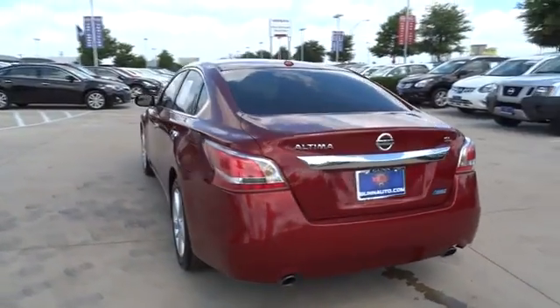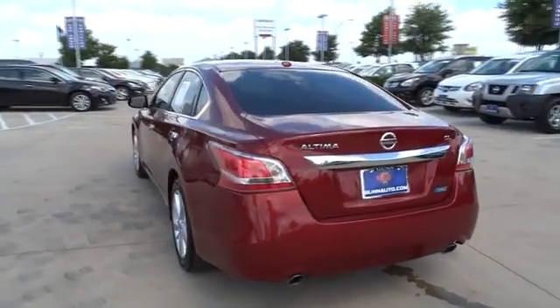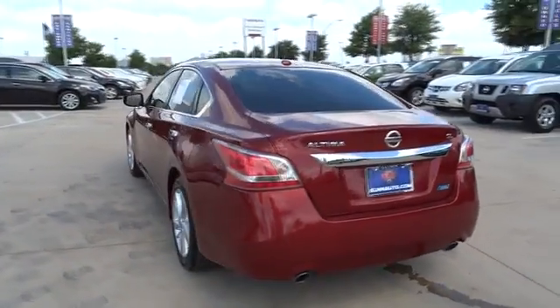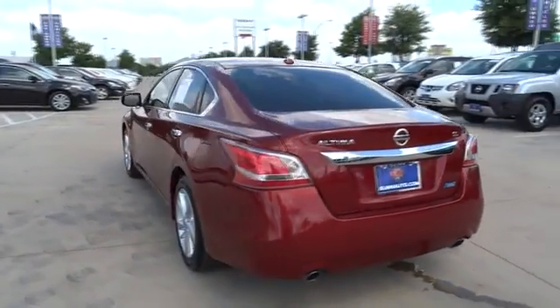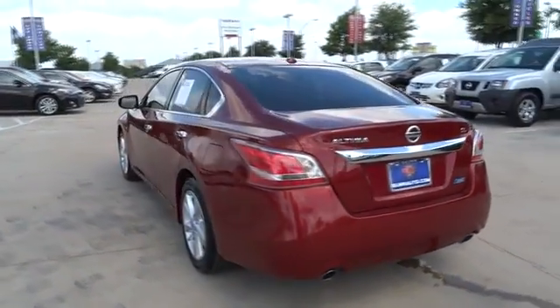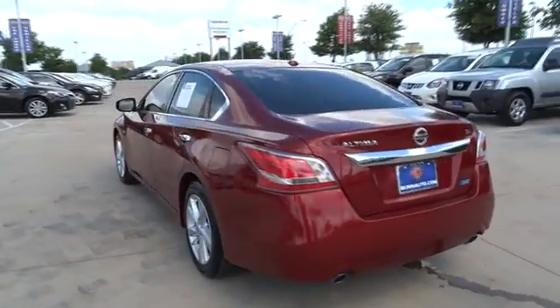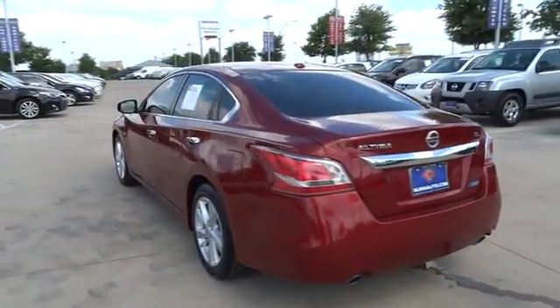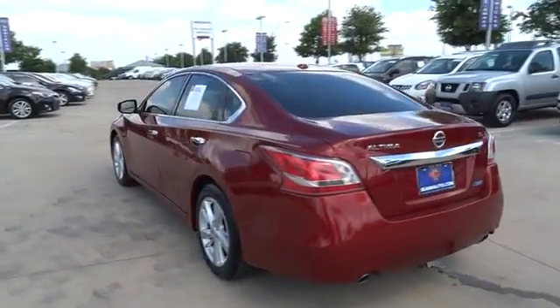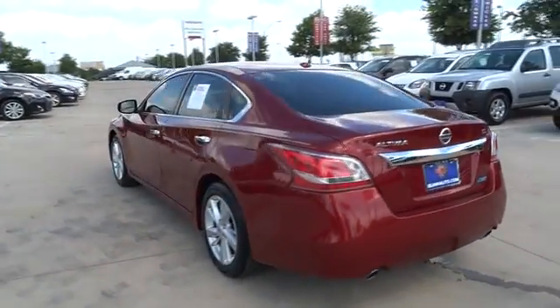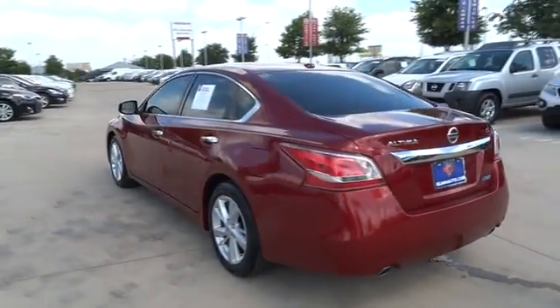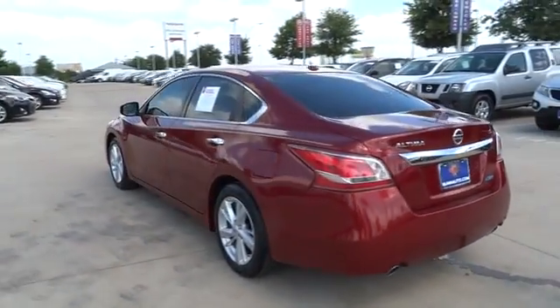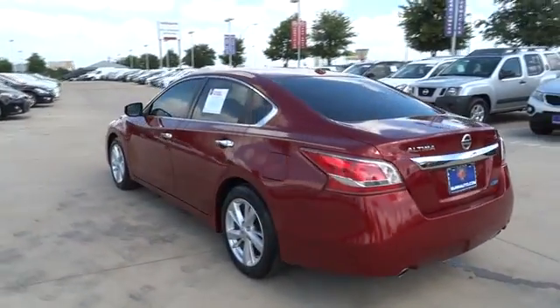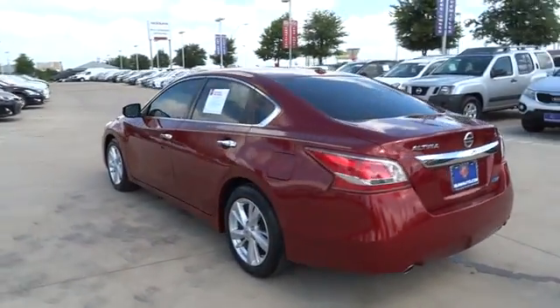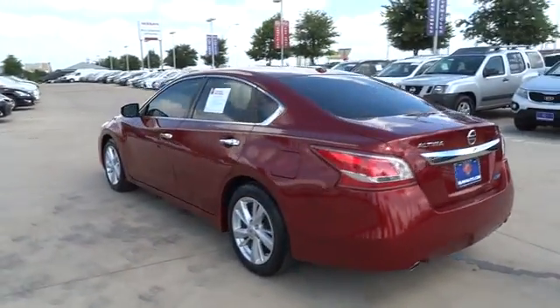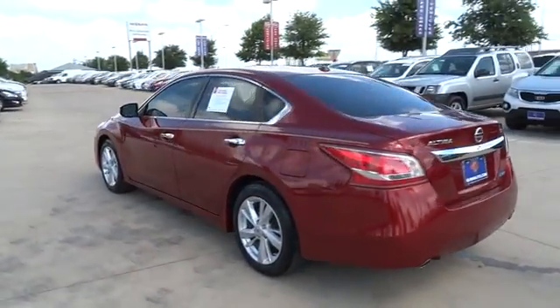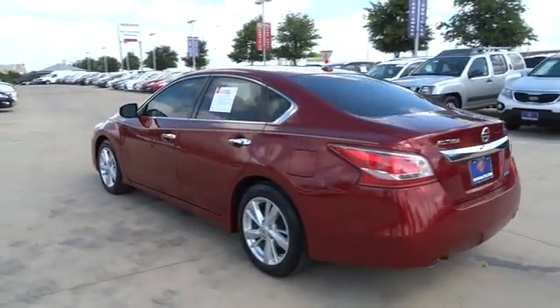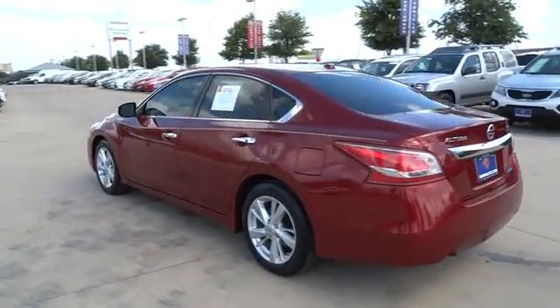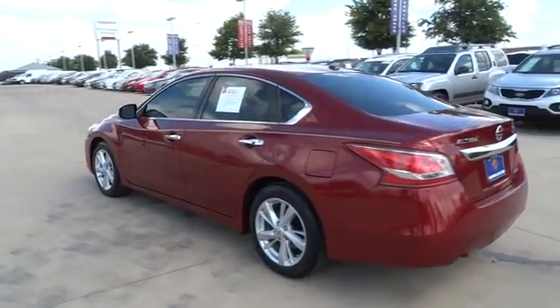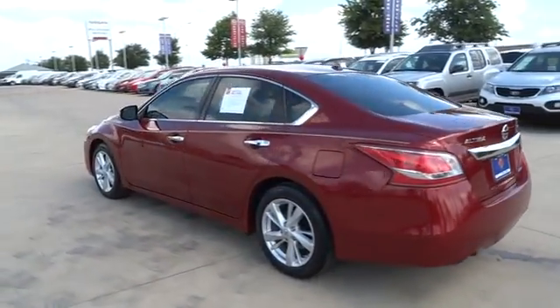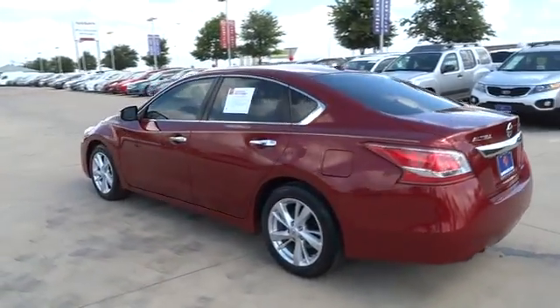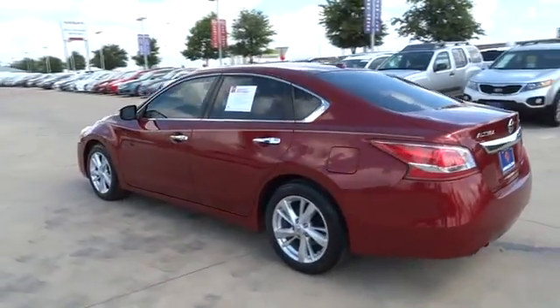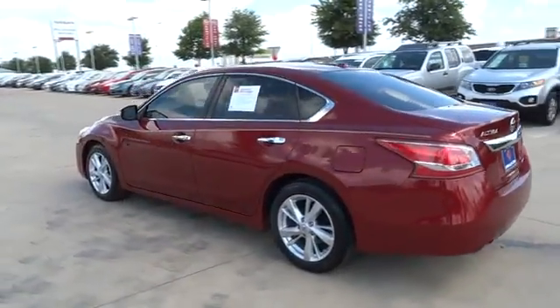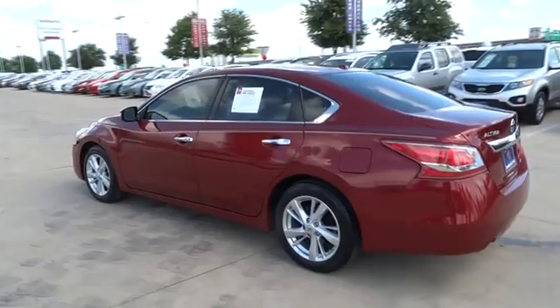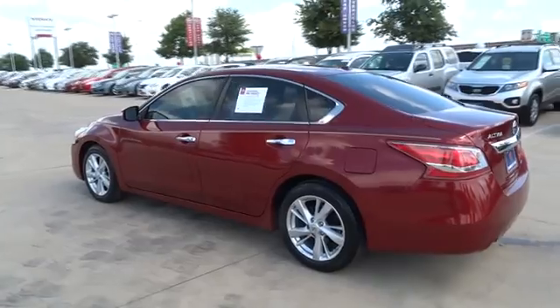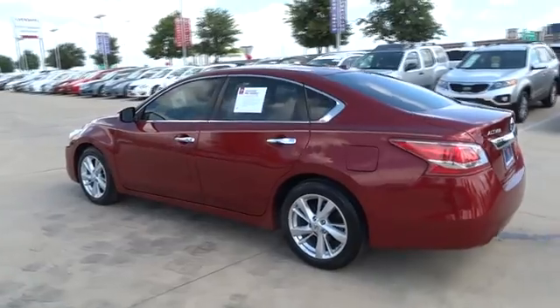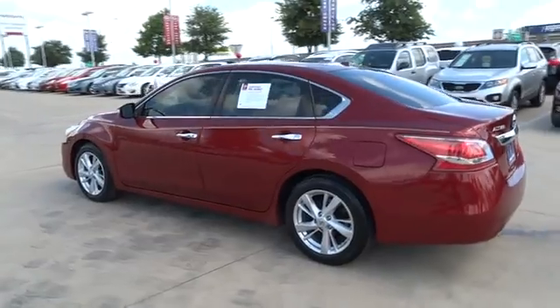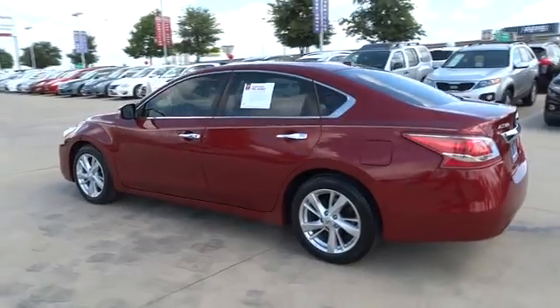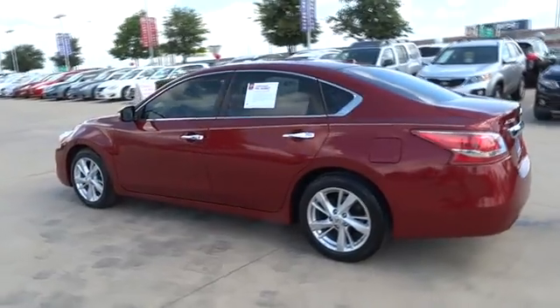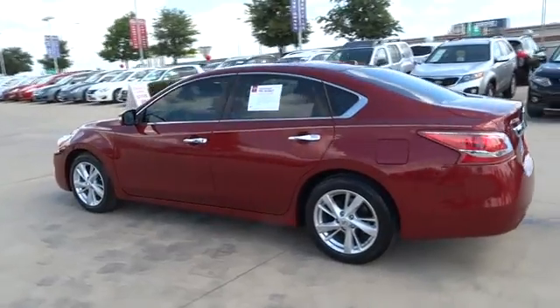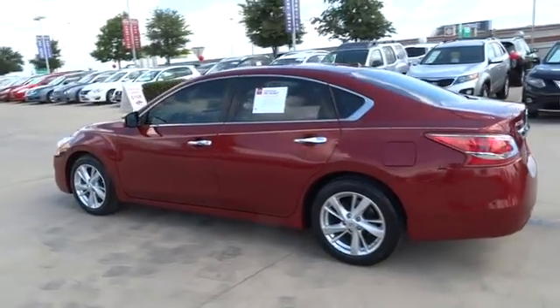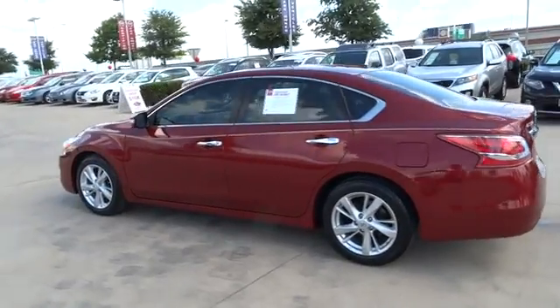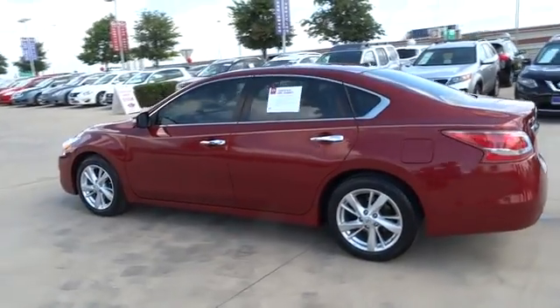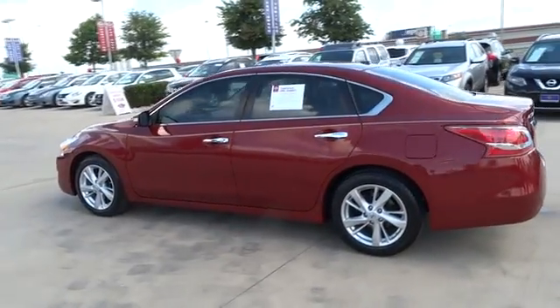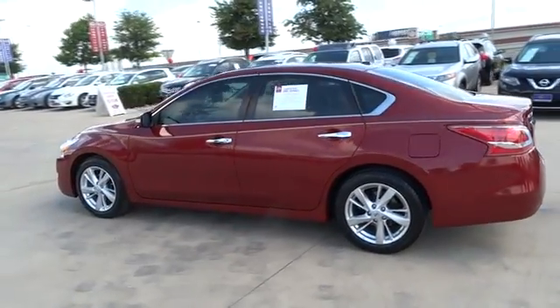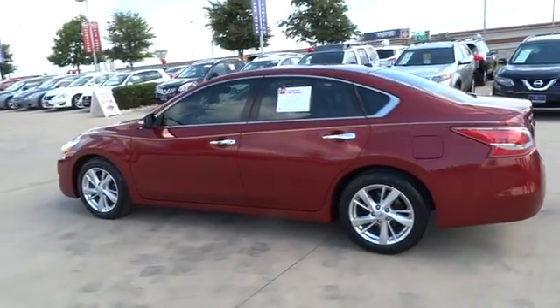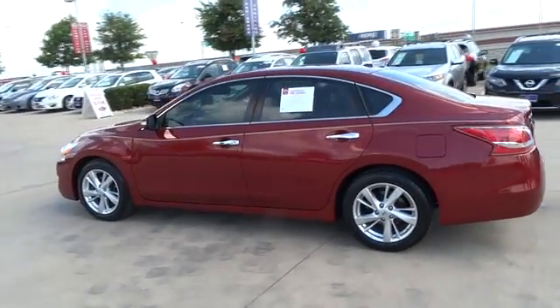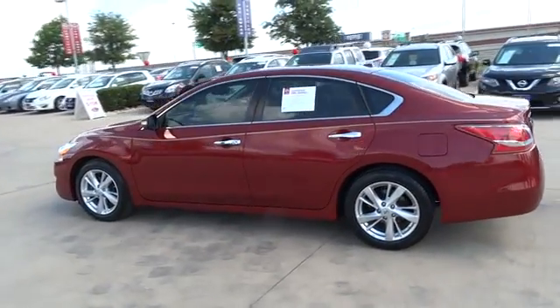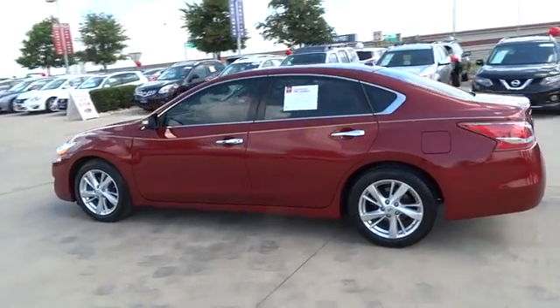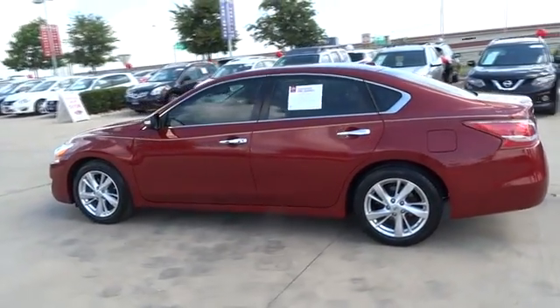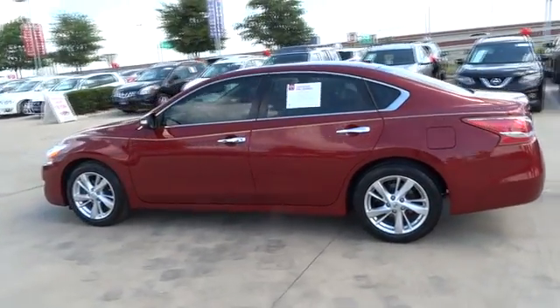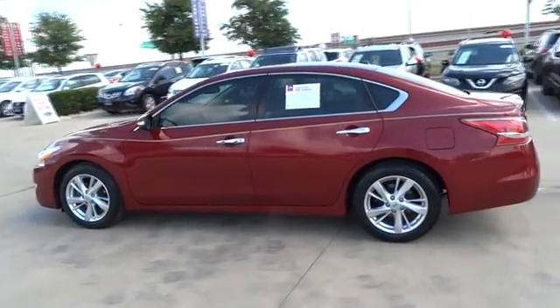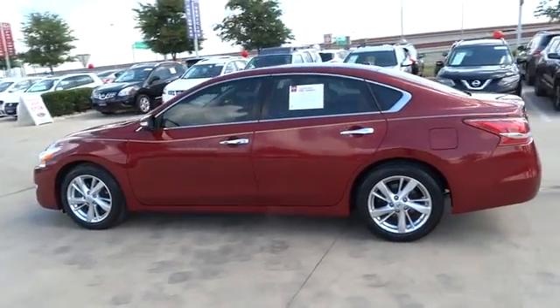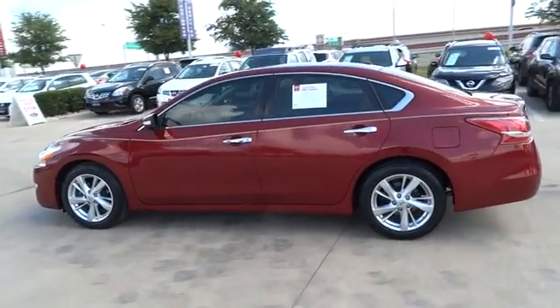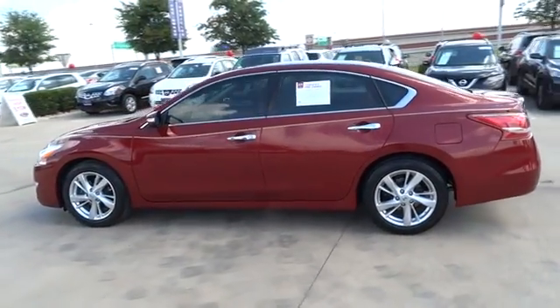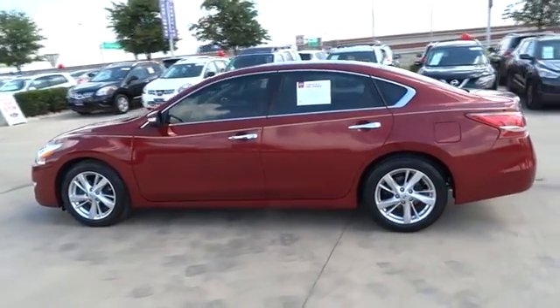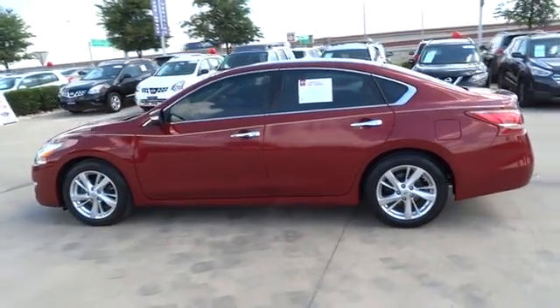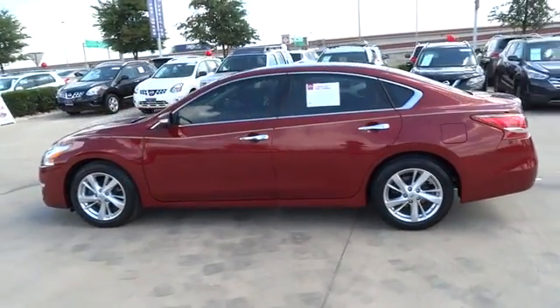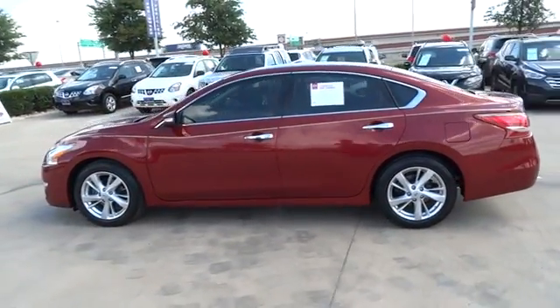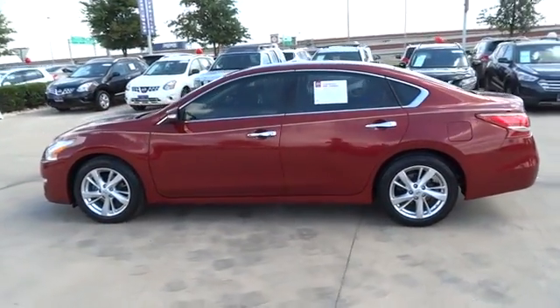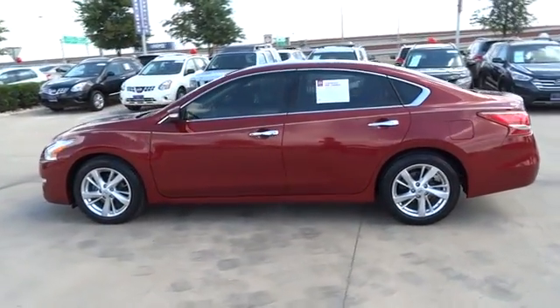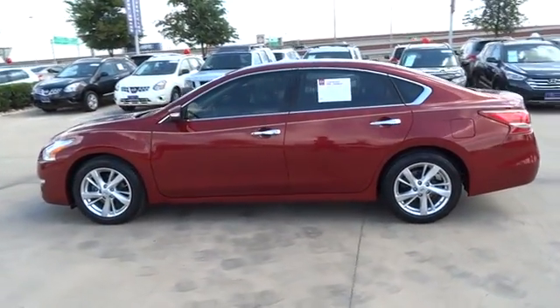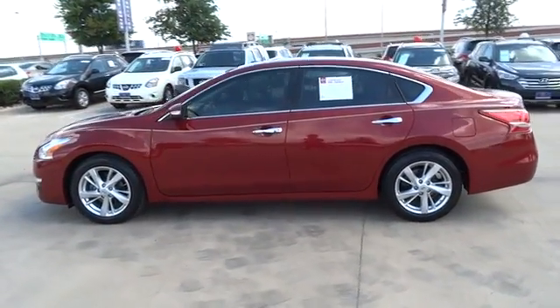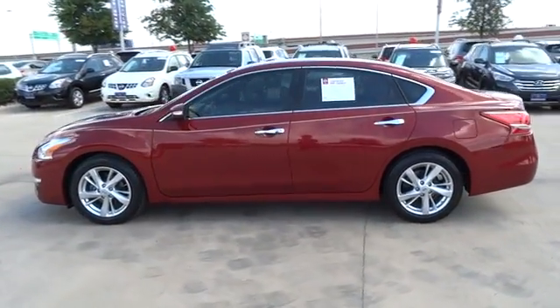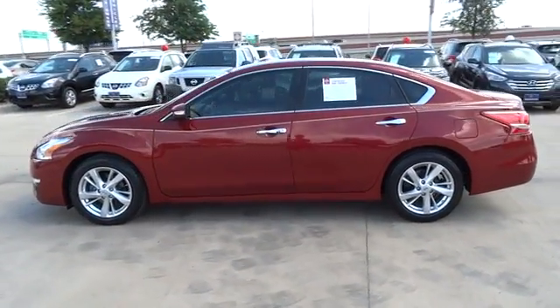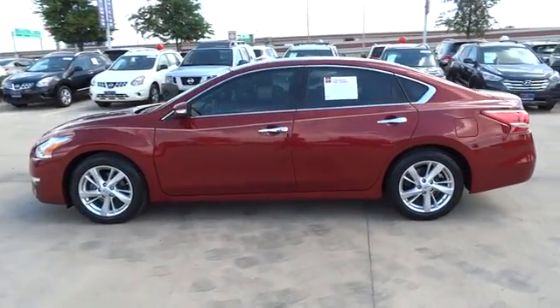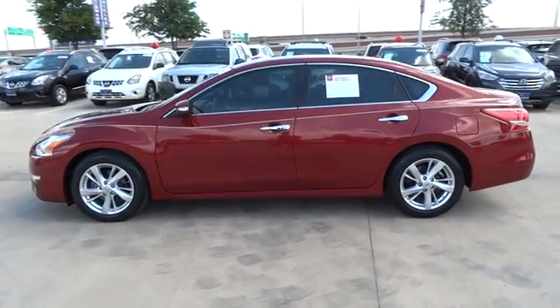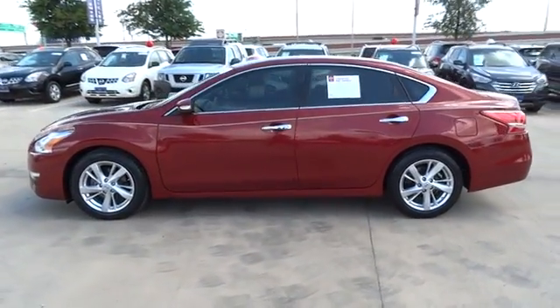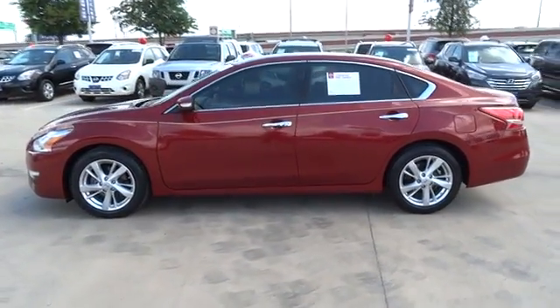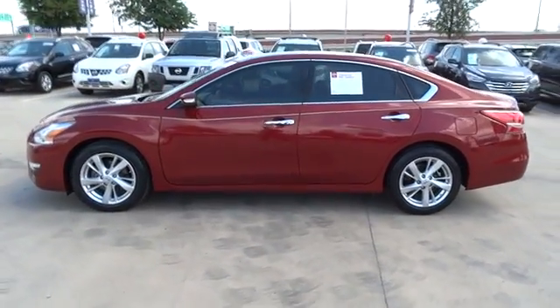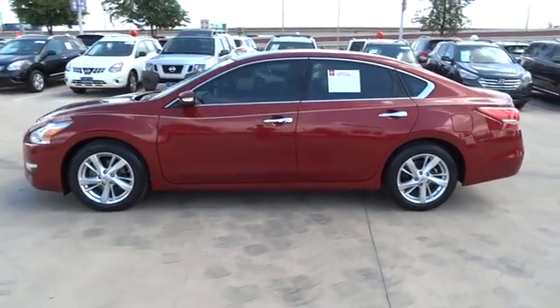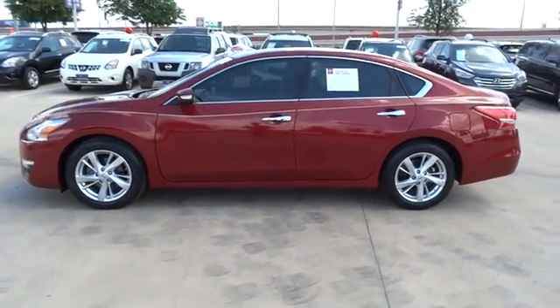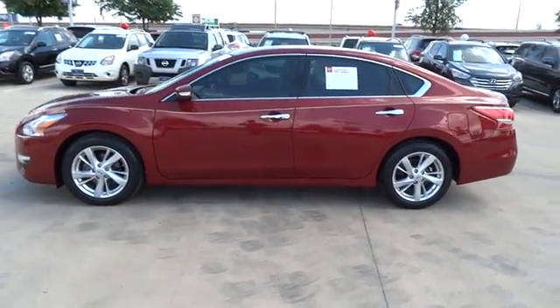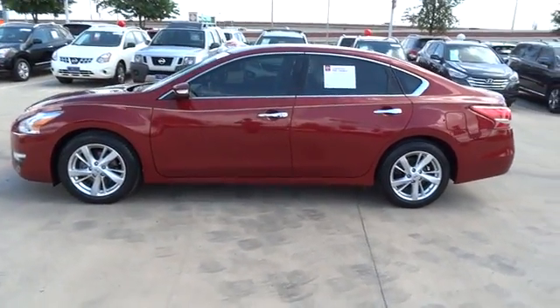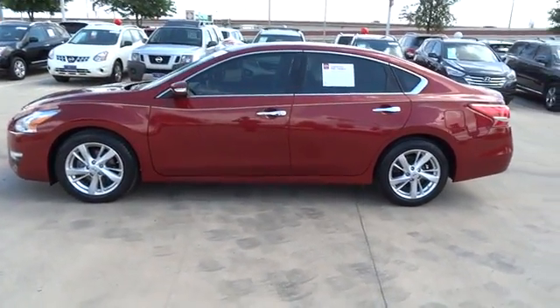And built to last. This vehicle has less than 35,000 miles. Here are some of this vehicle's great options.